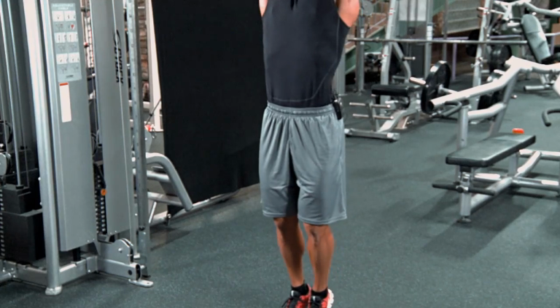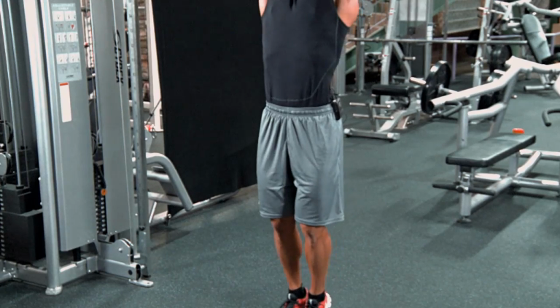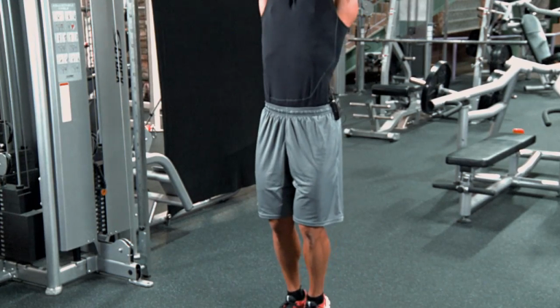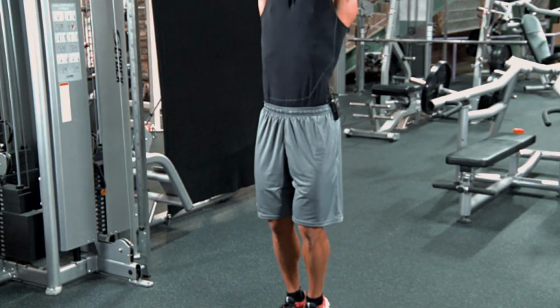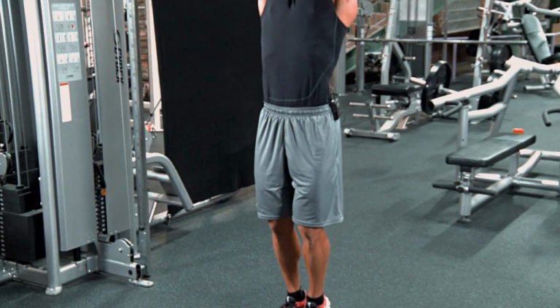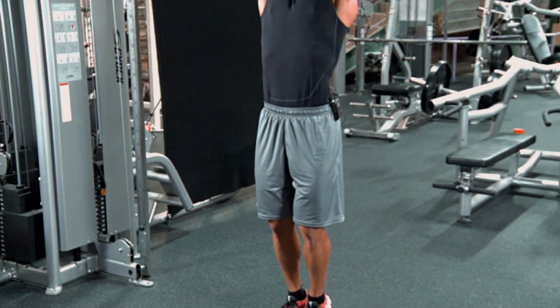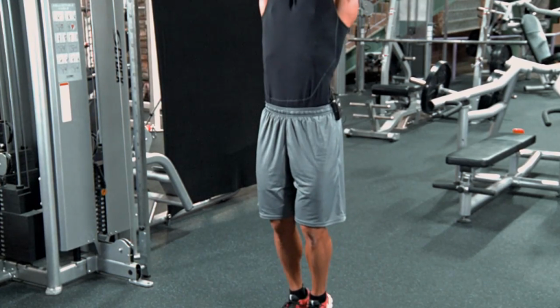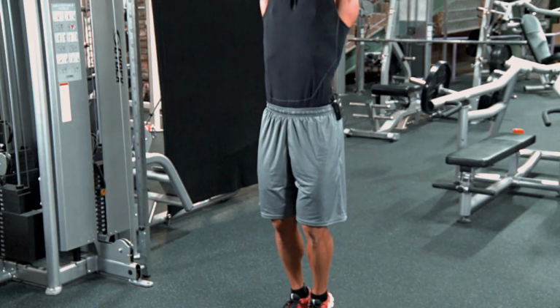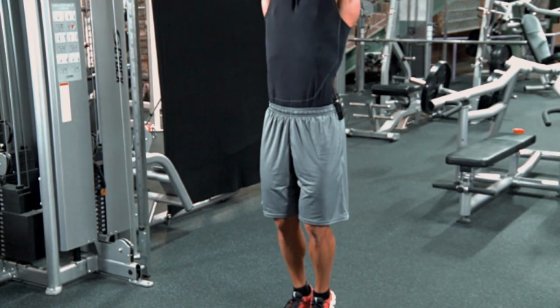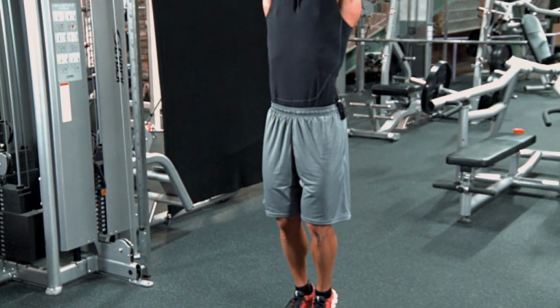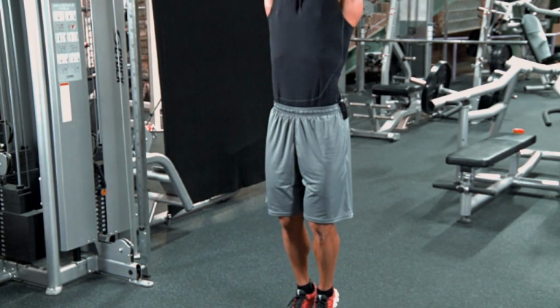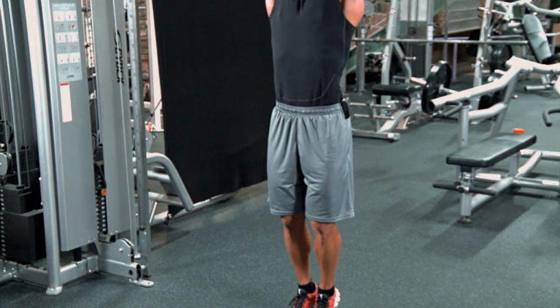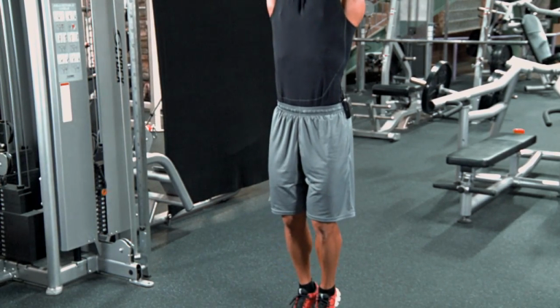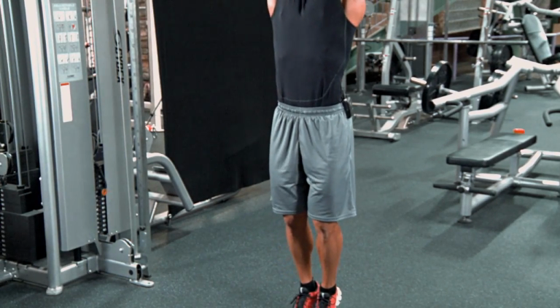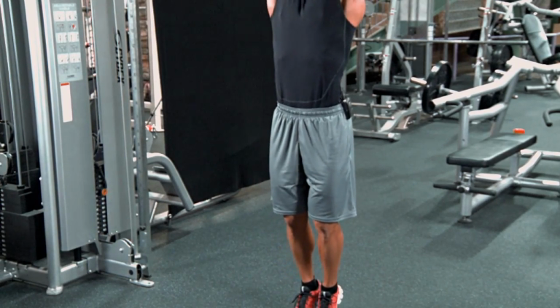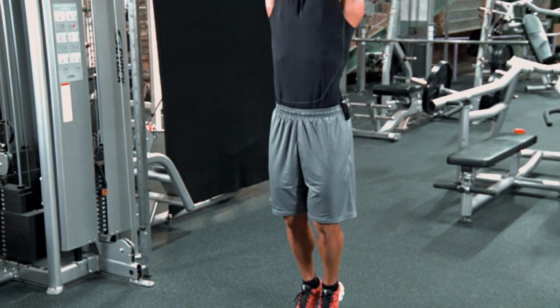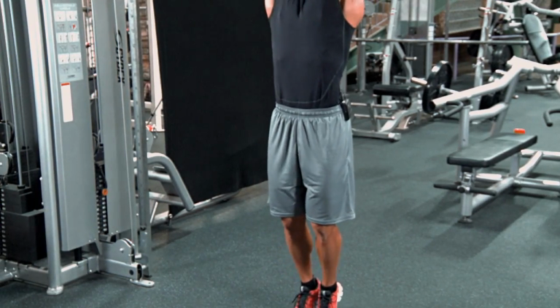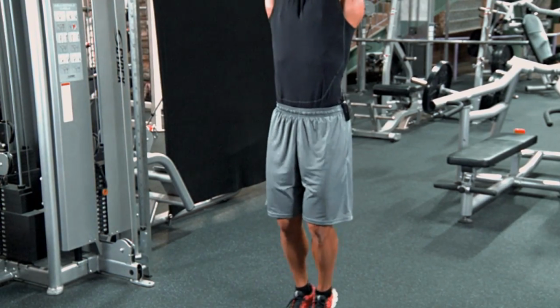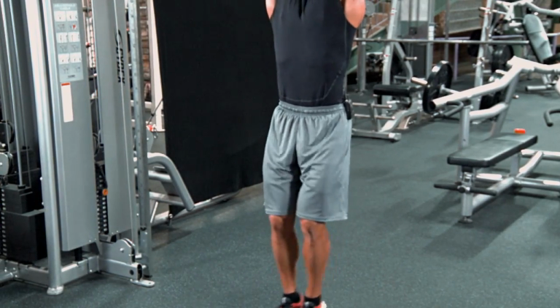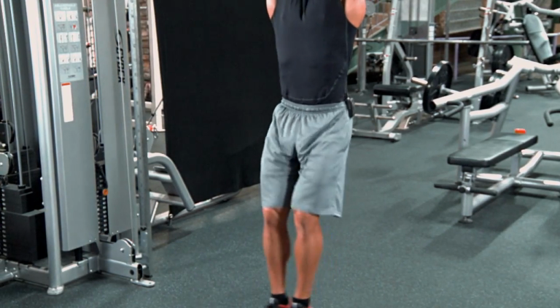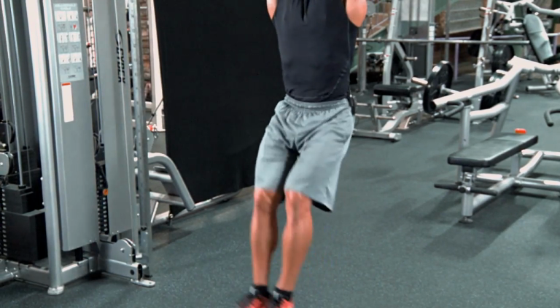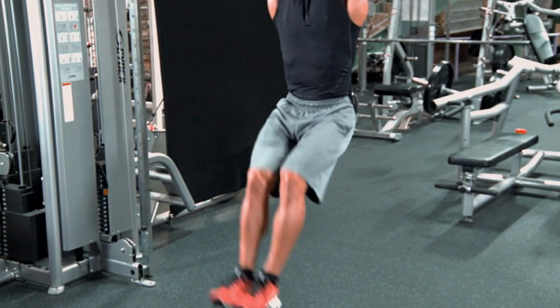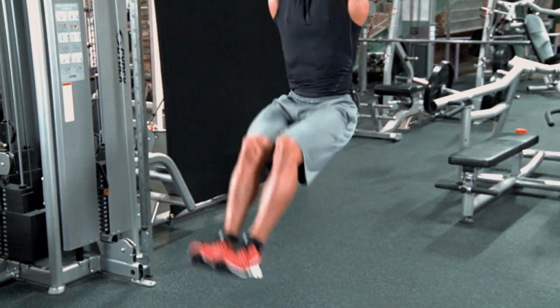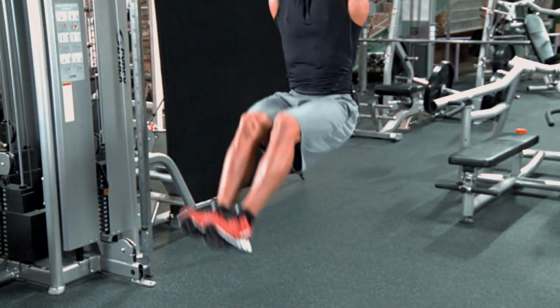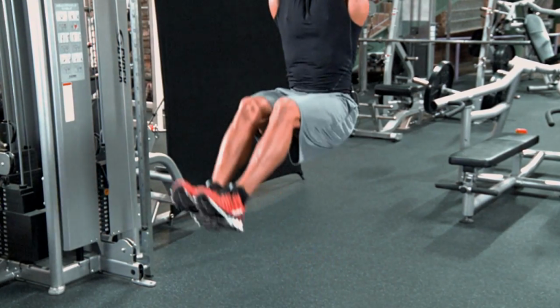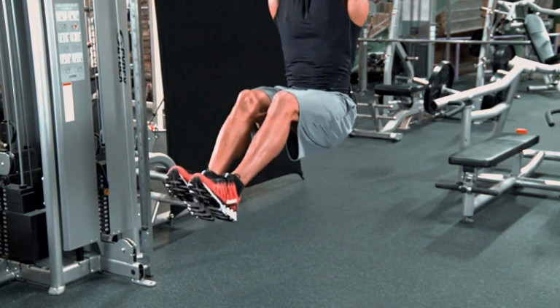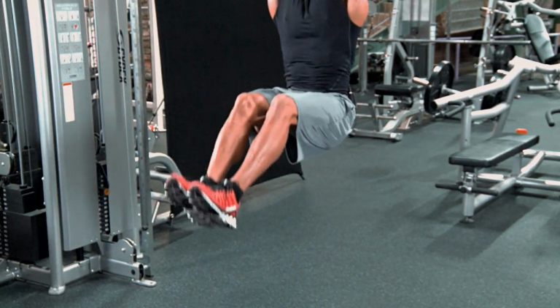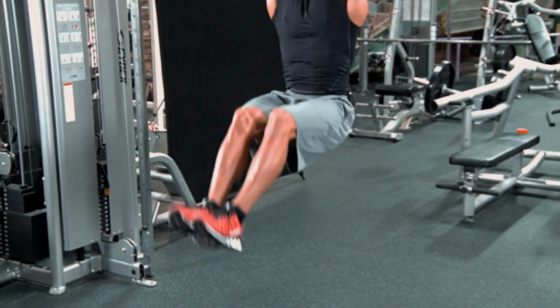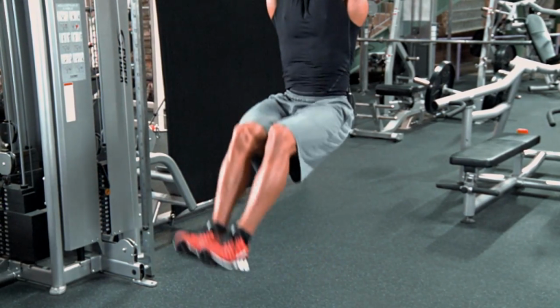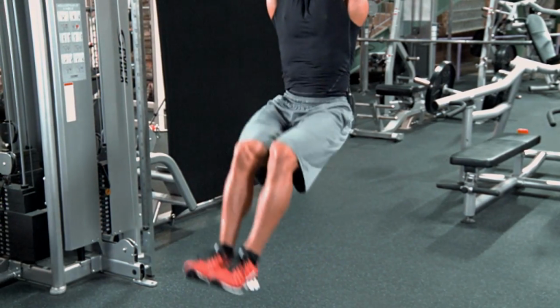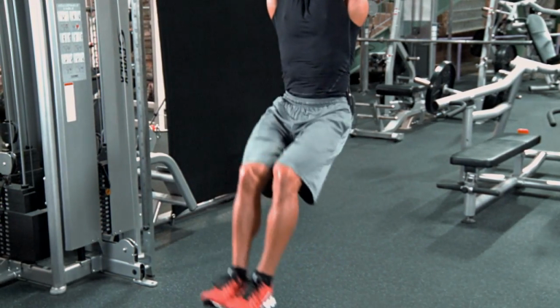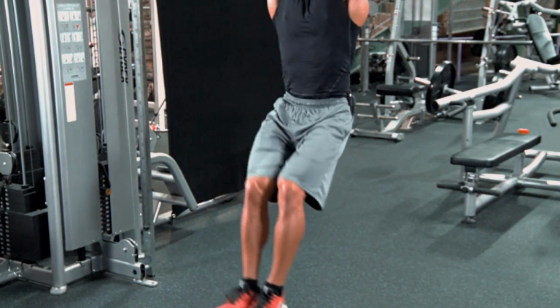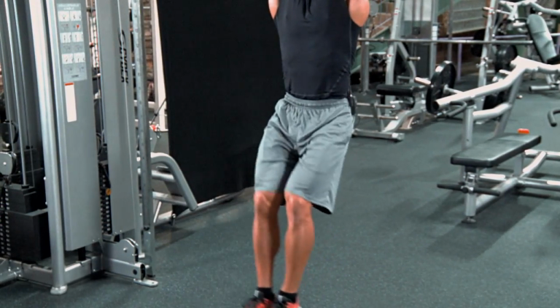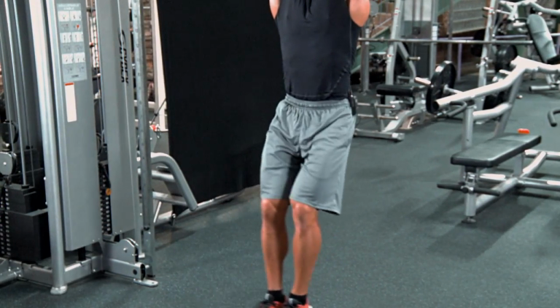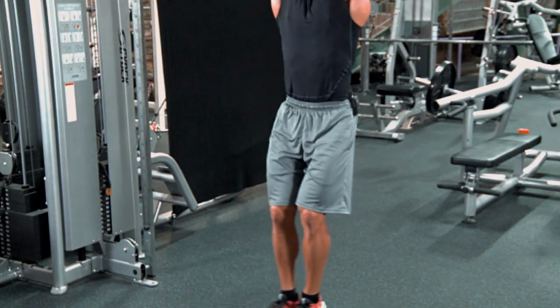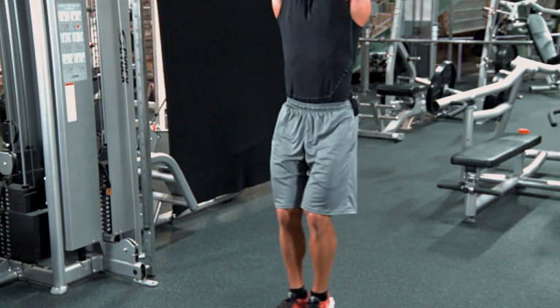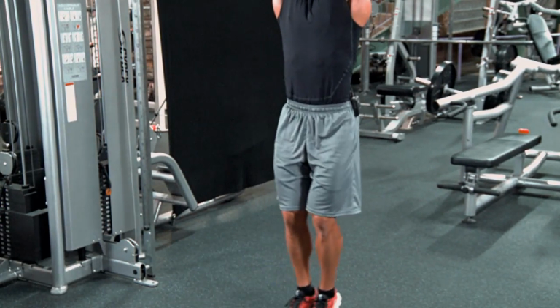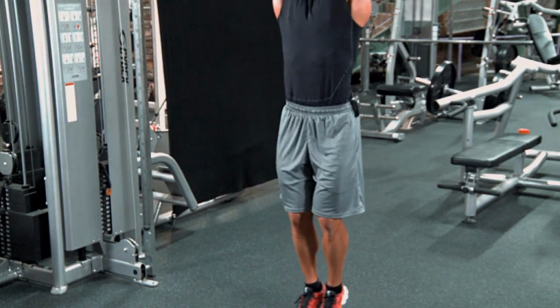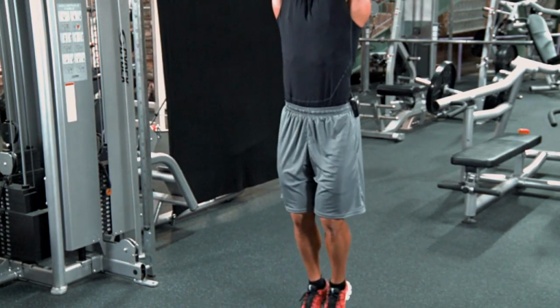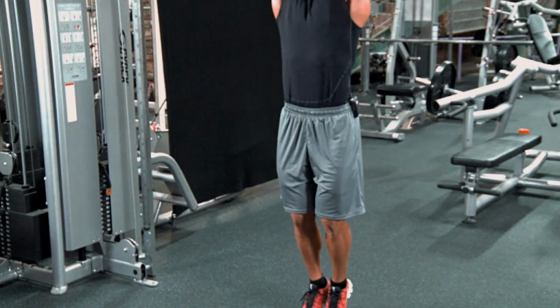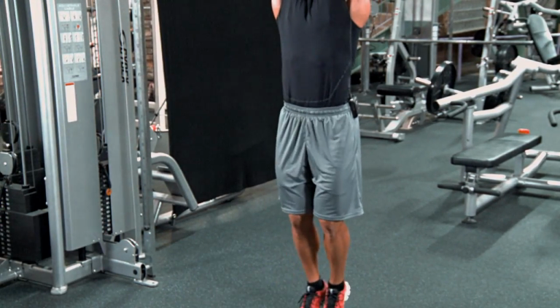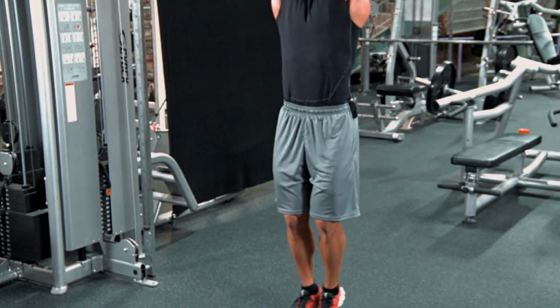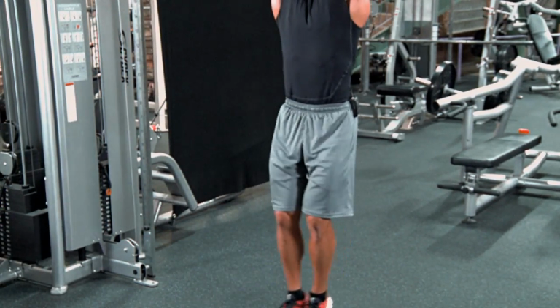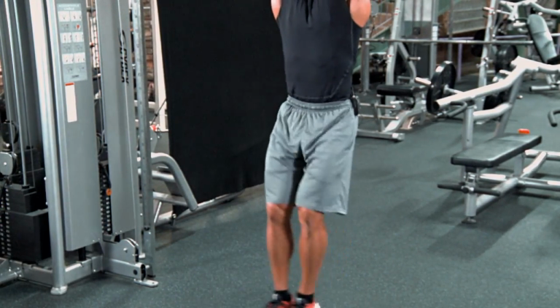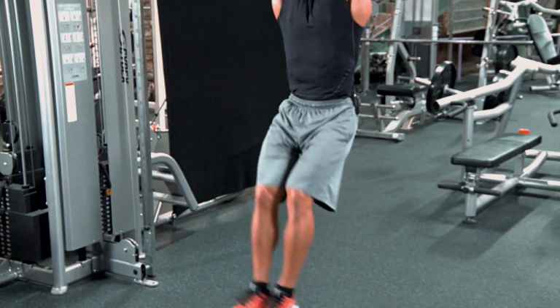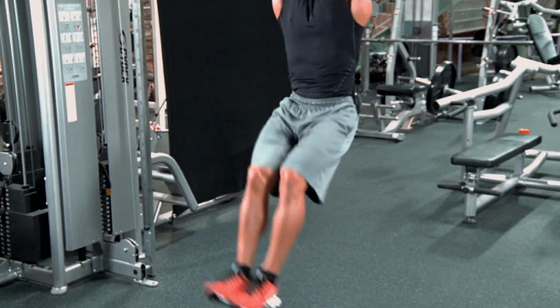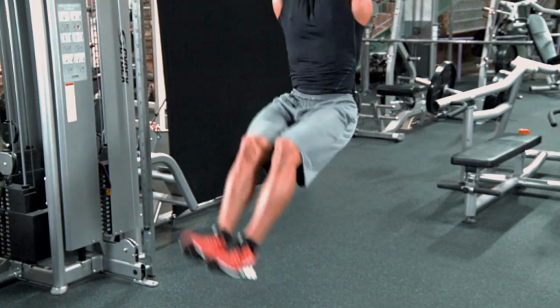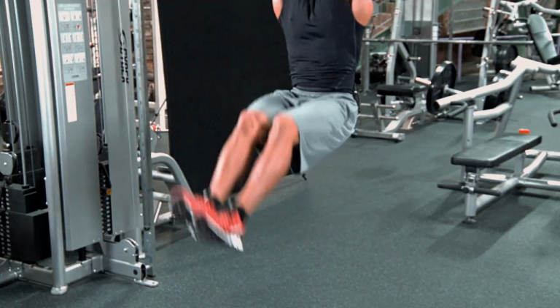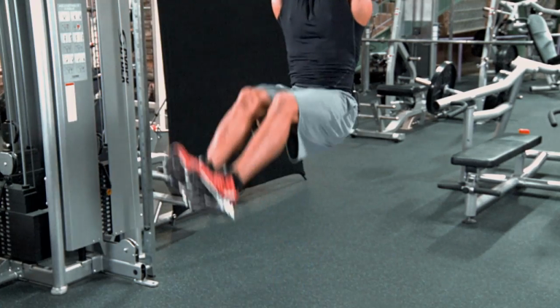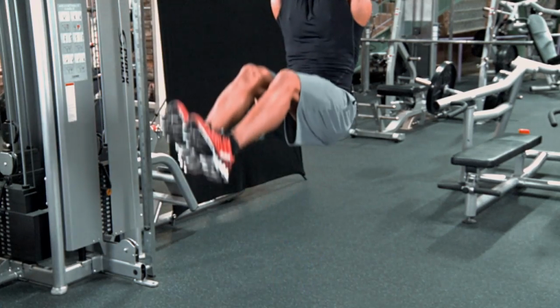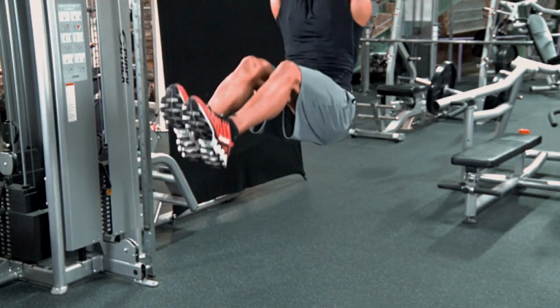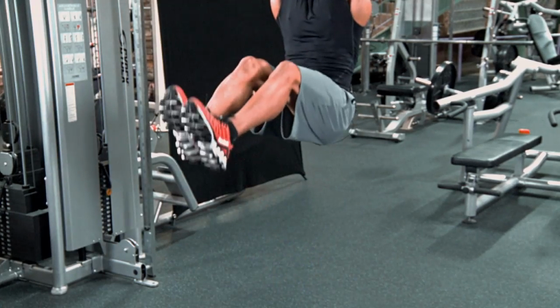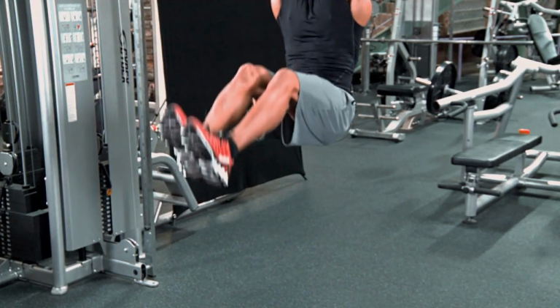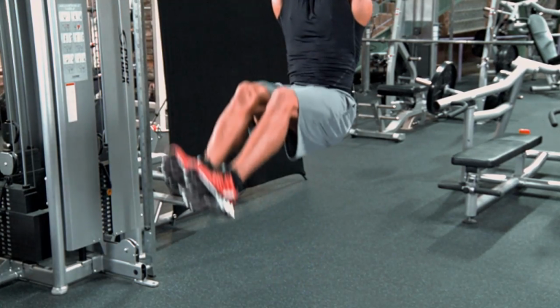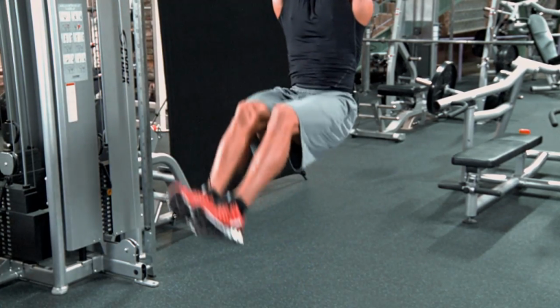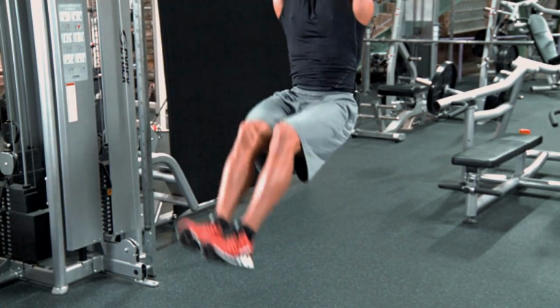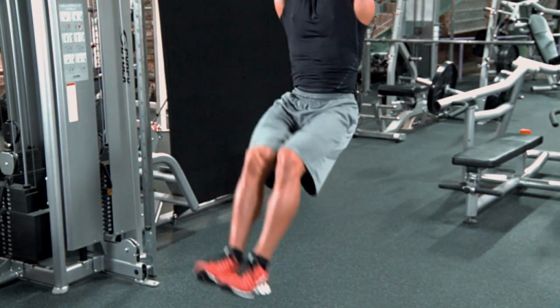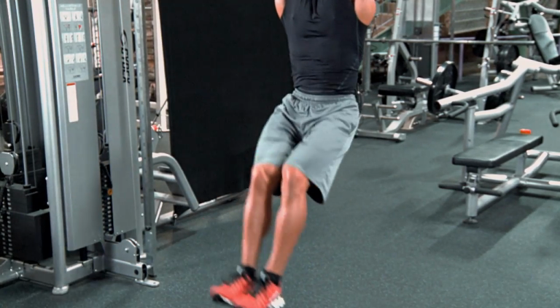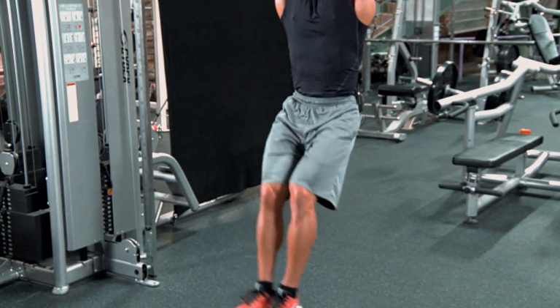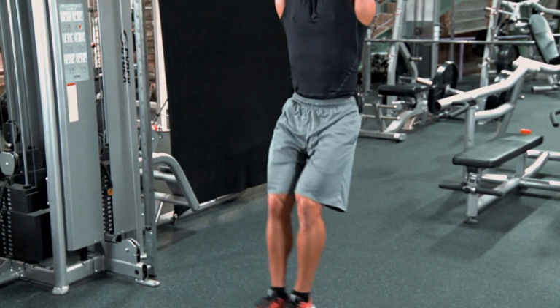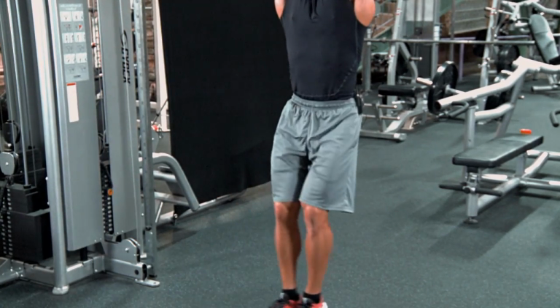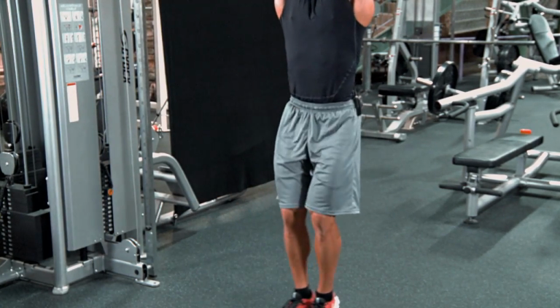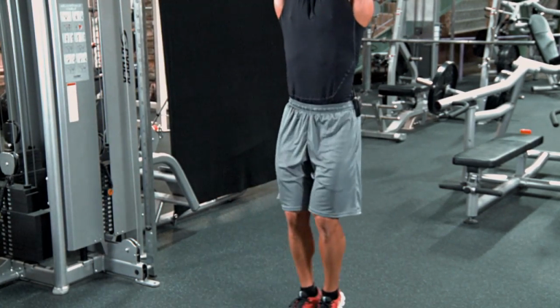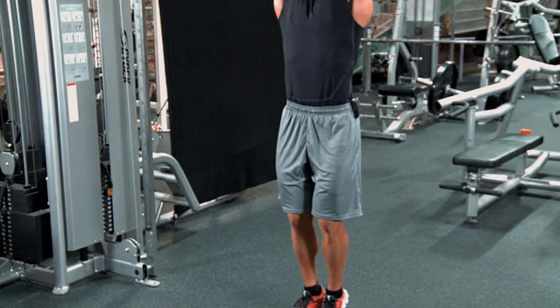When you don't roll your pelvis forward you're working a lot more of your hip flexors. If I'm doing them just like this — a lot more hip flexors, less abs.